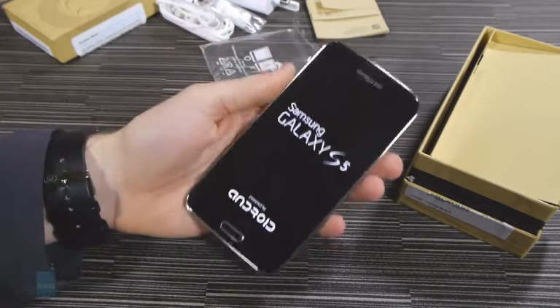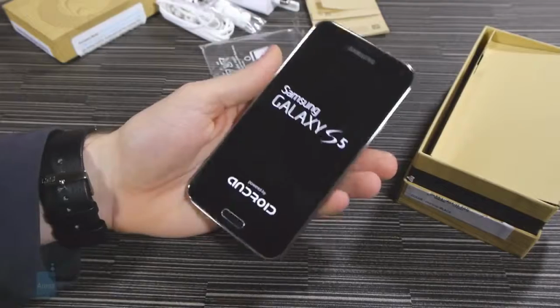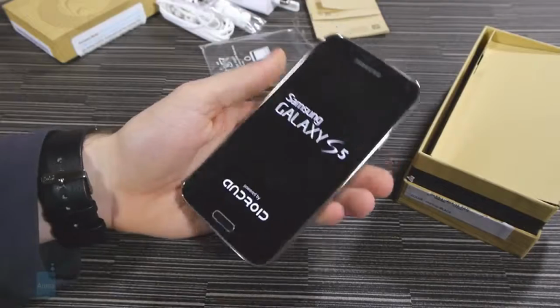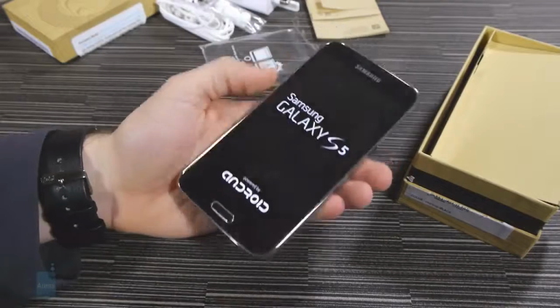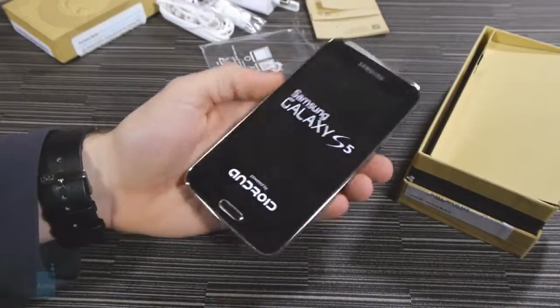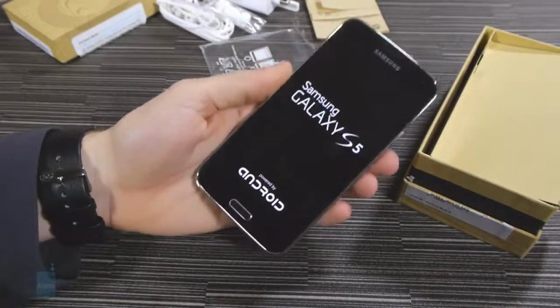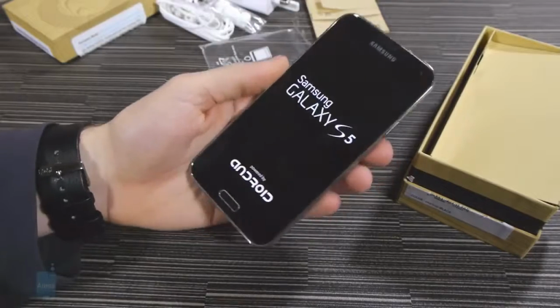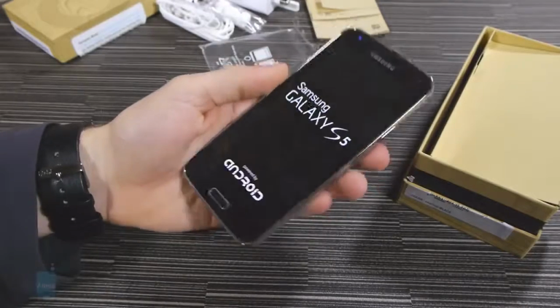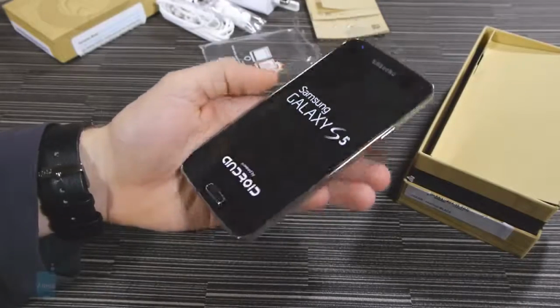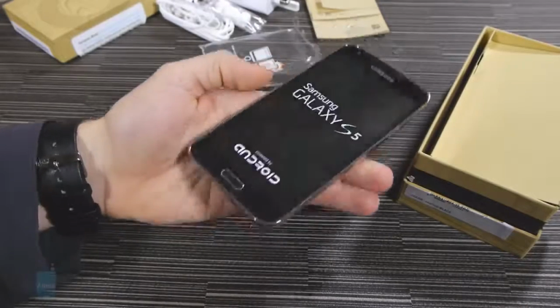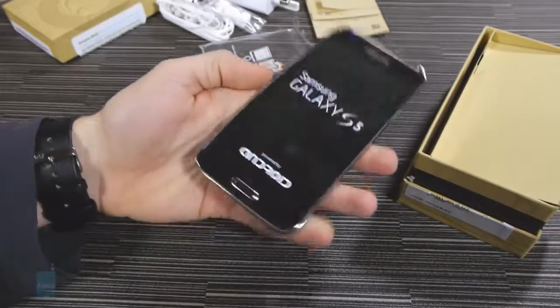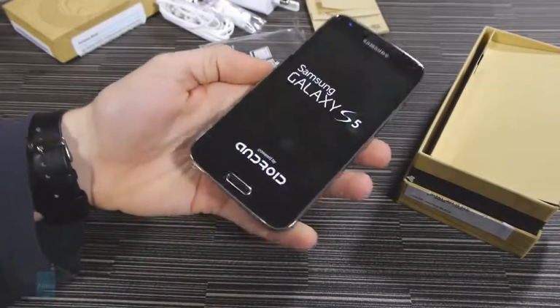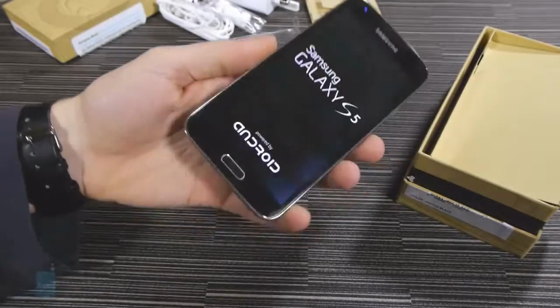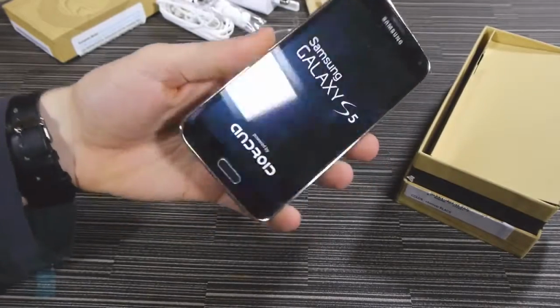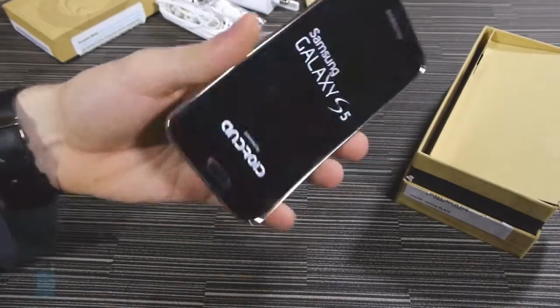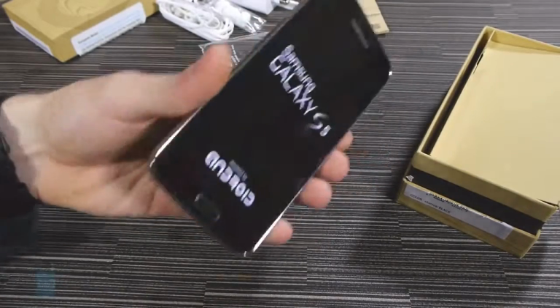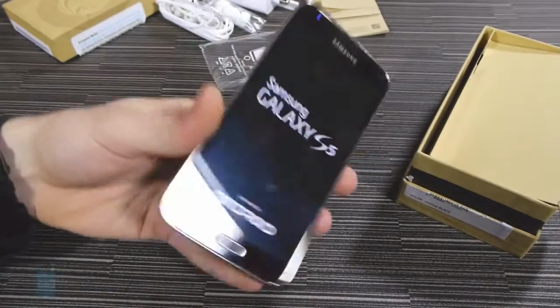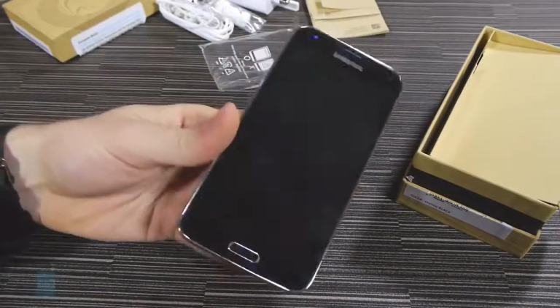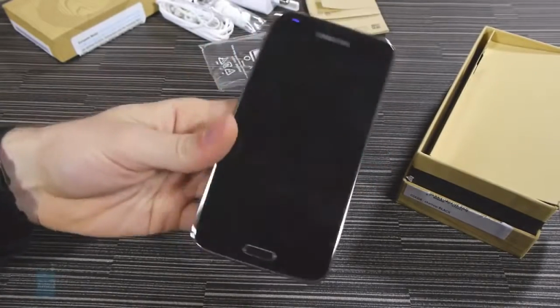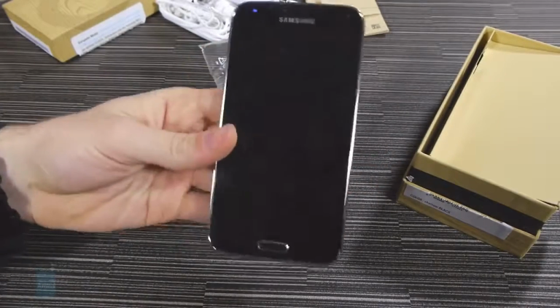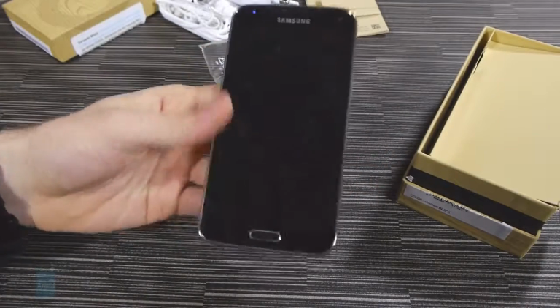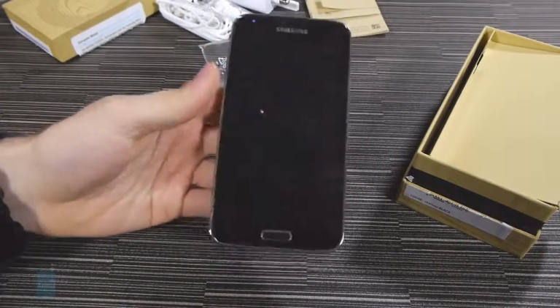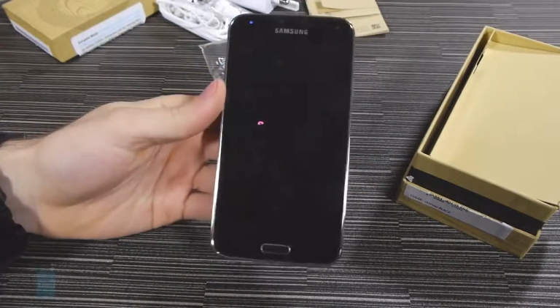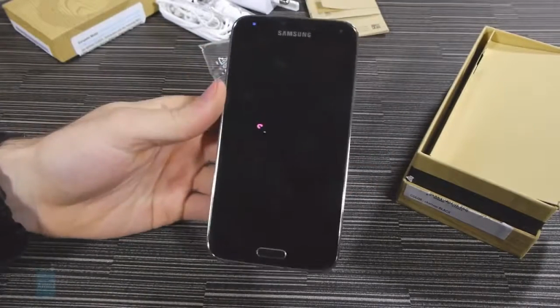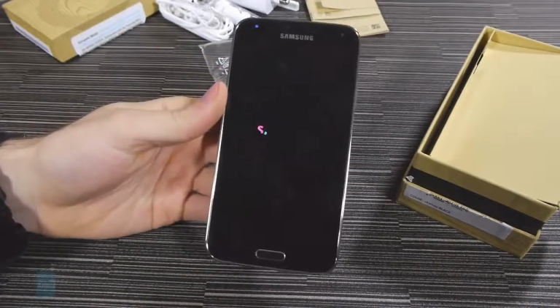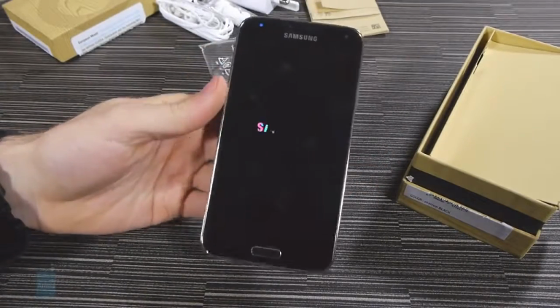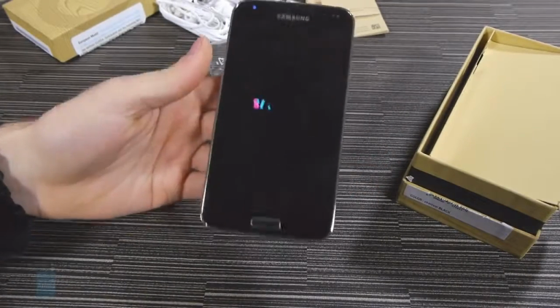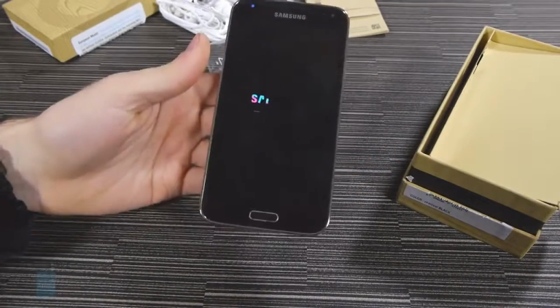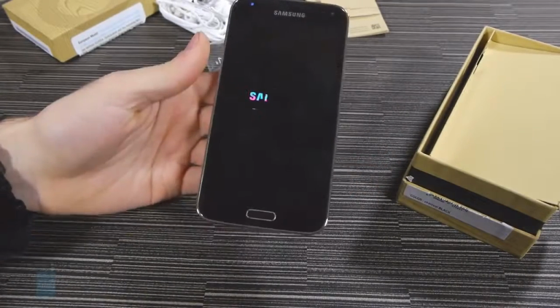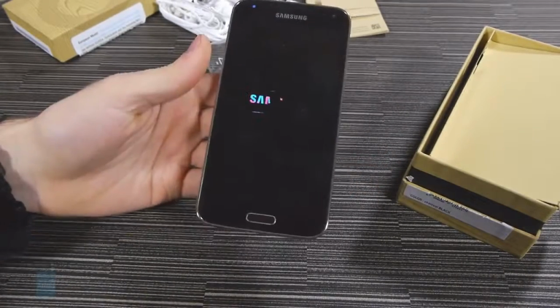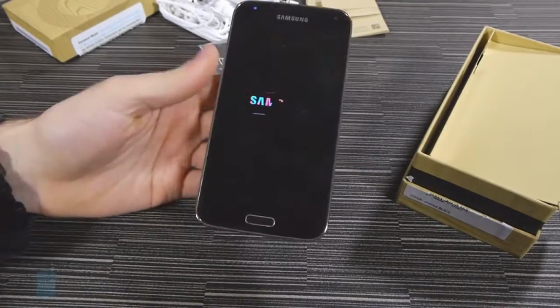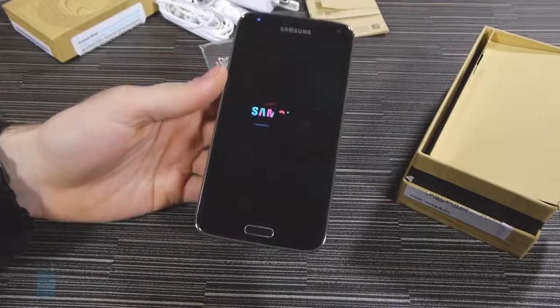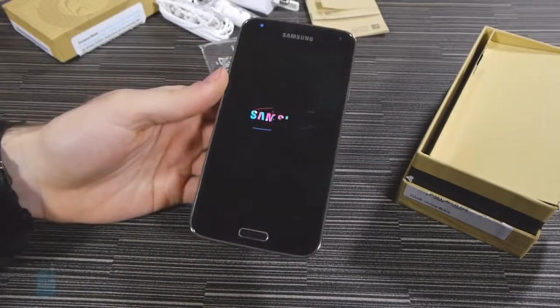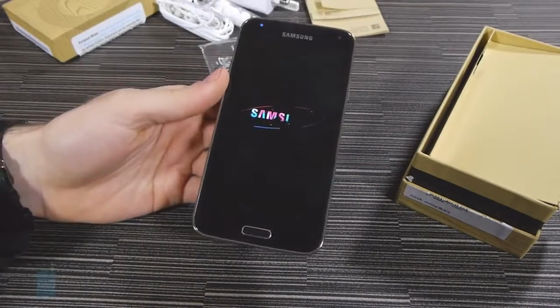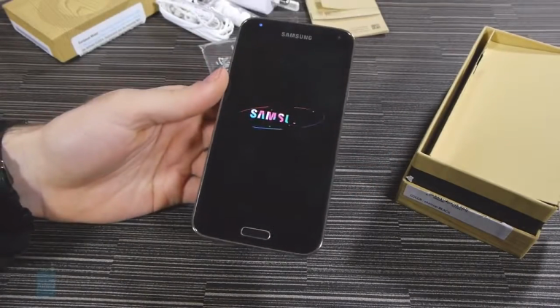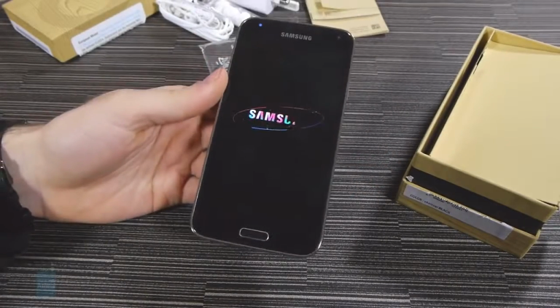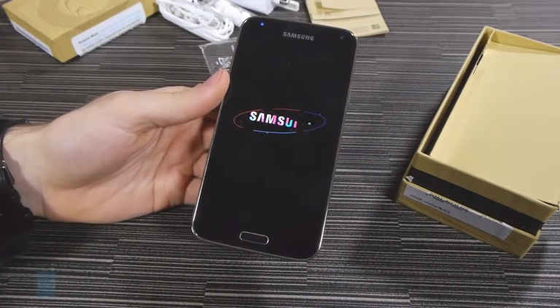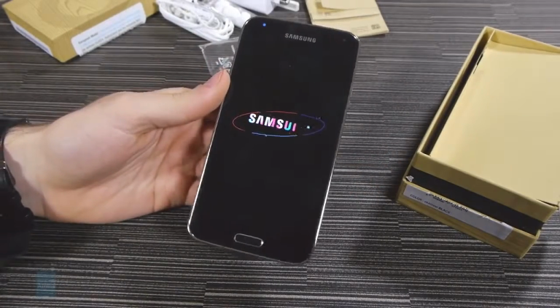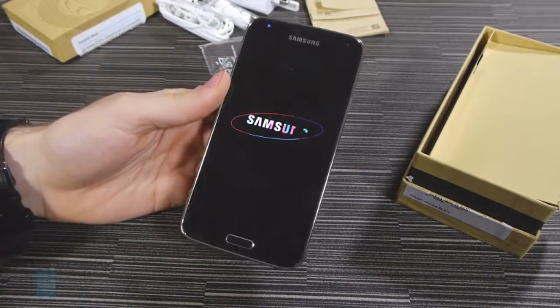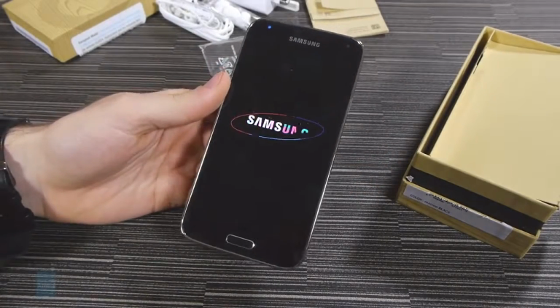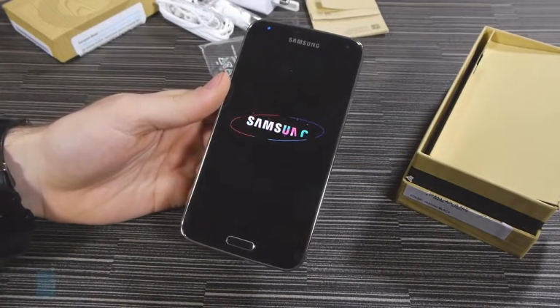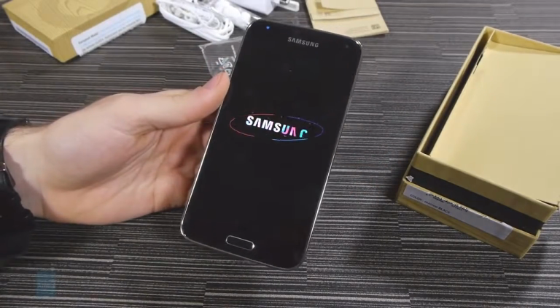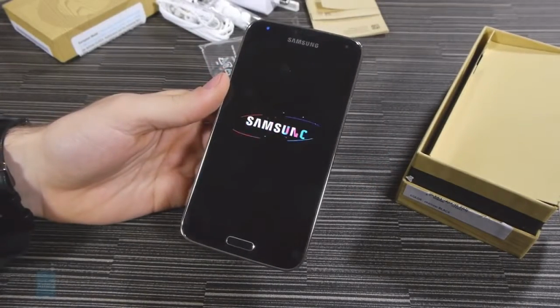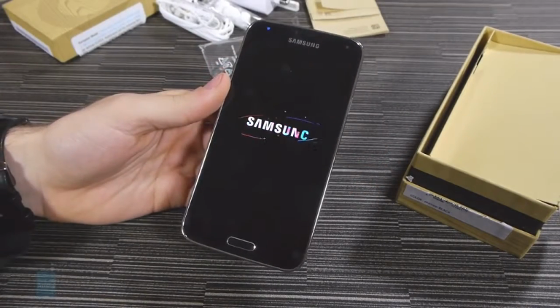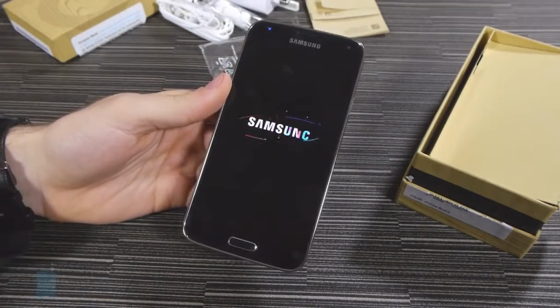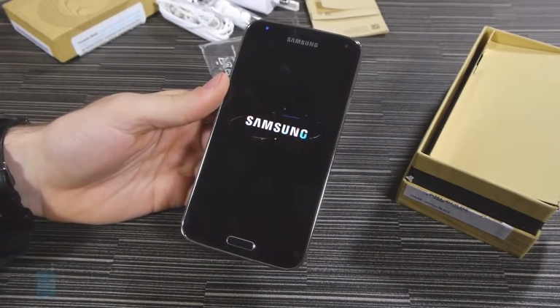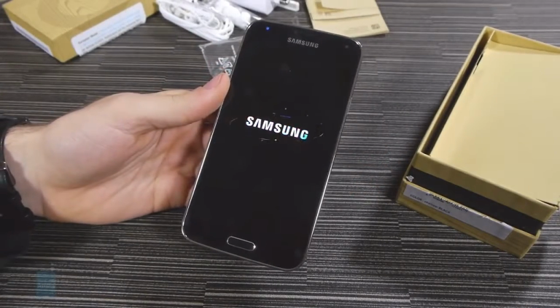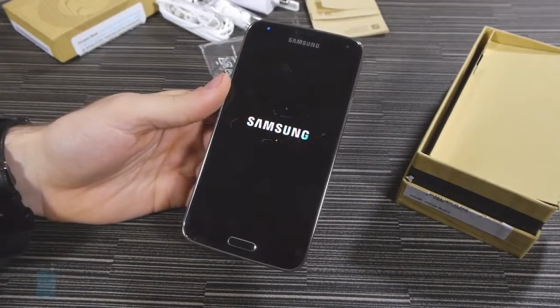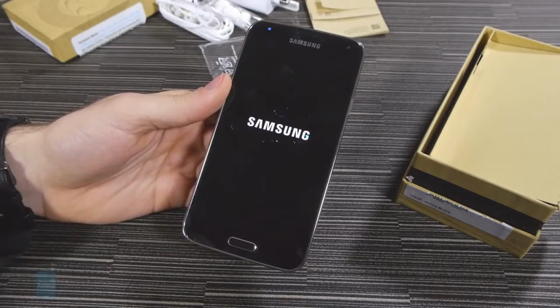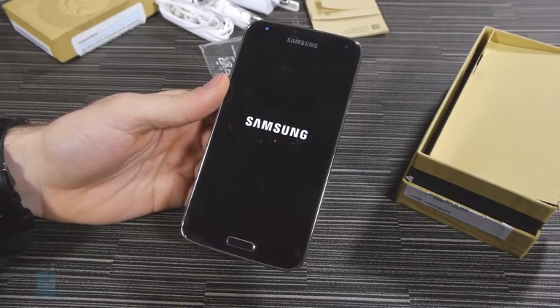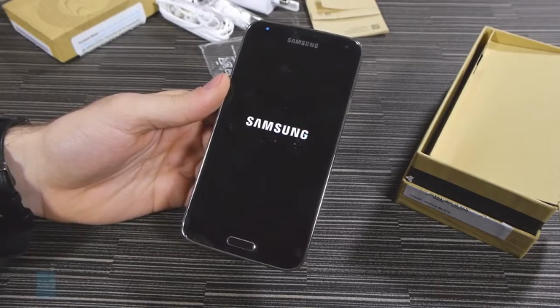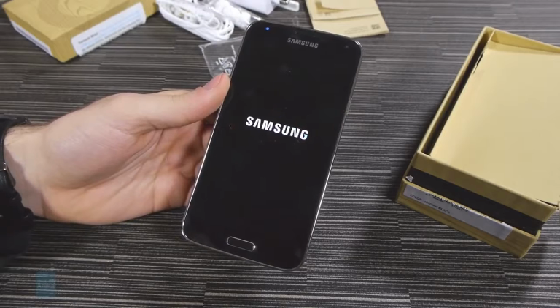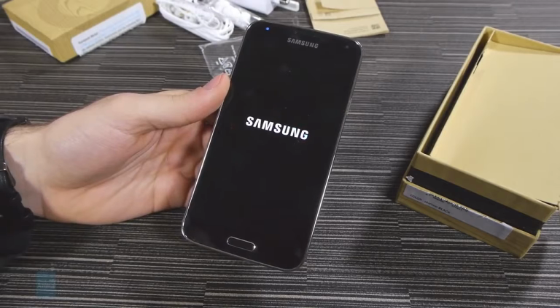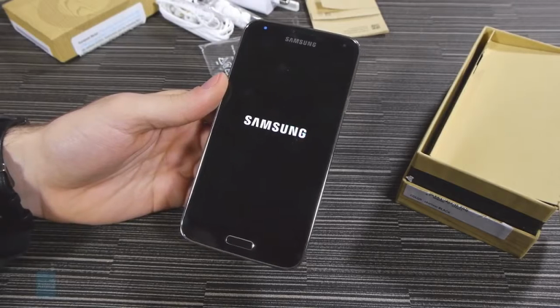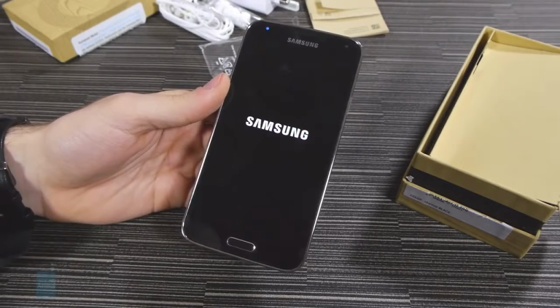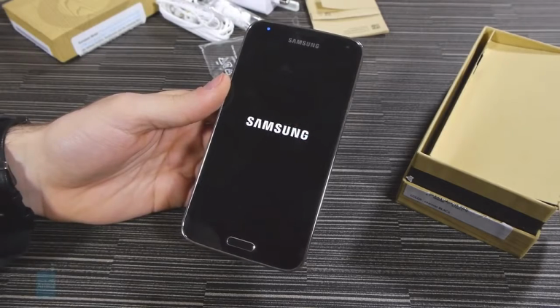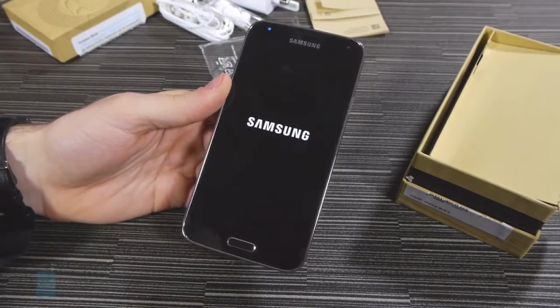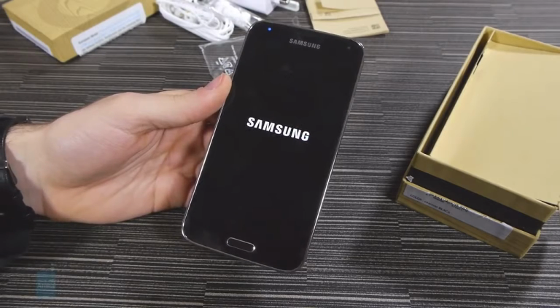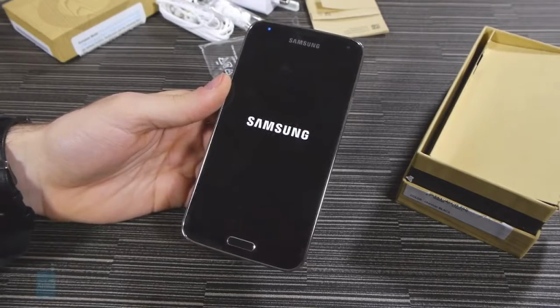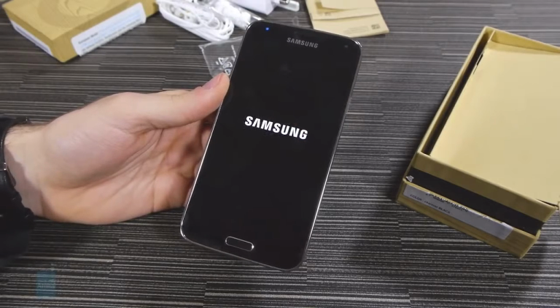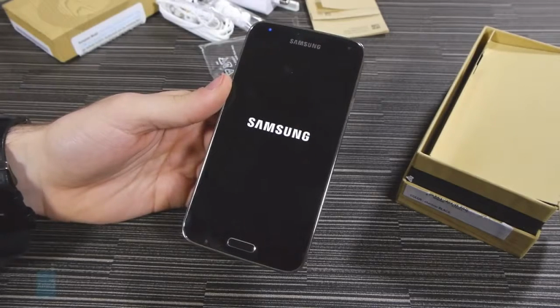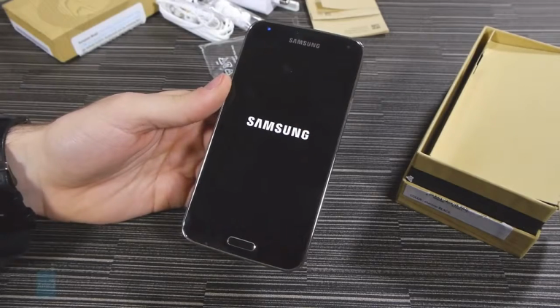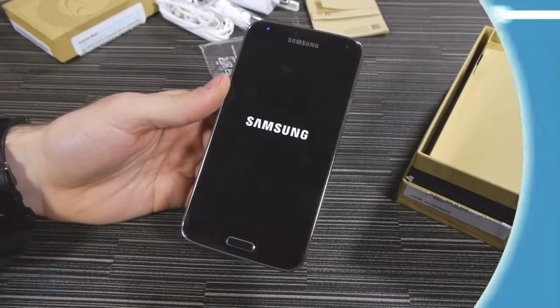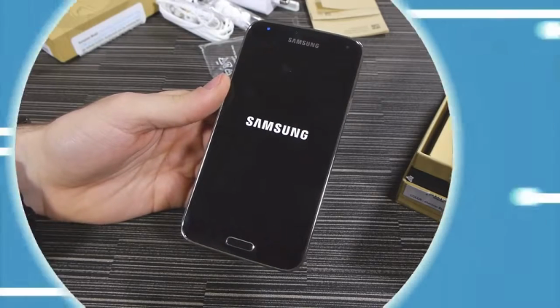So that was our unboxing with the Galaxy S5. For more coverage, be sure to check out phonearena.com.